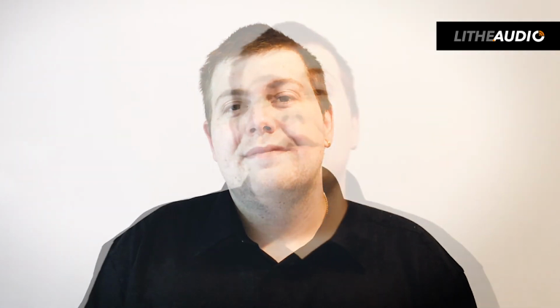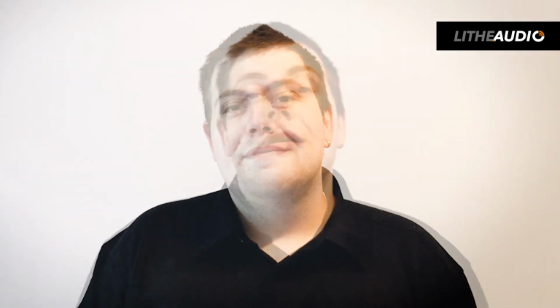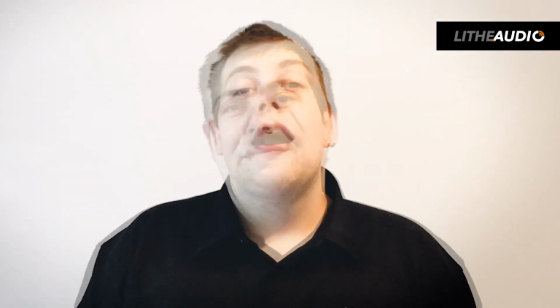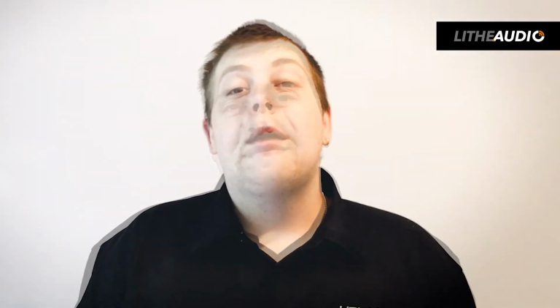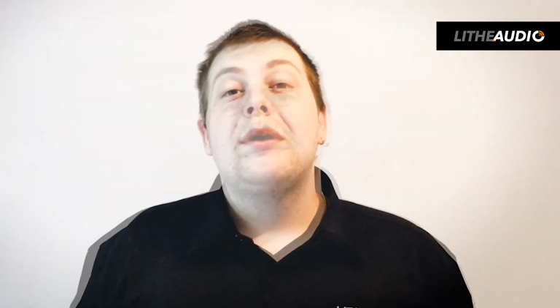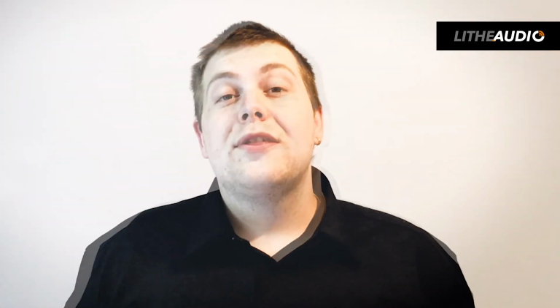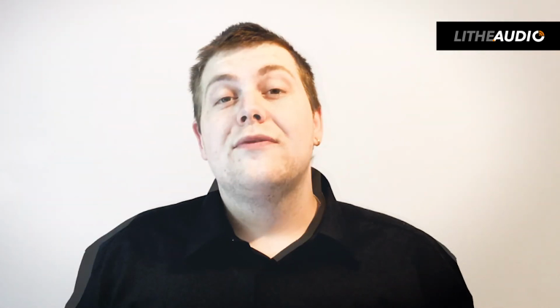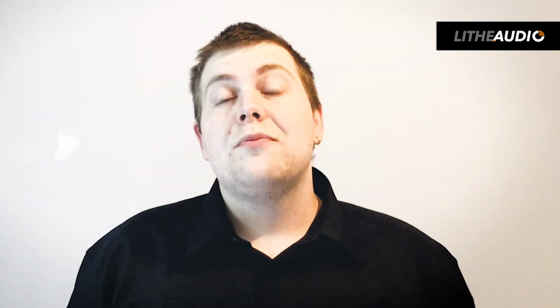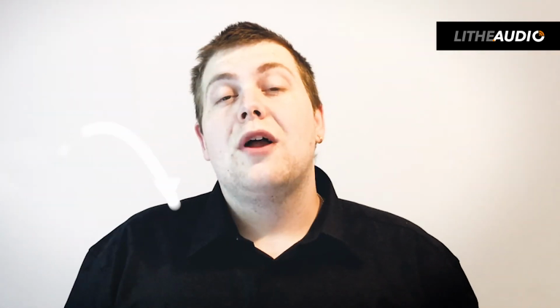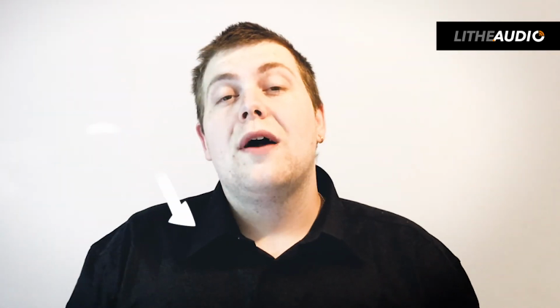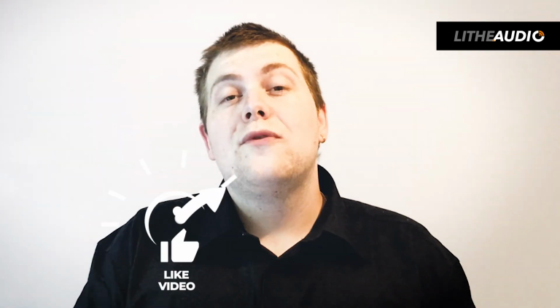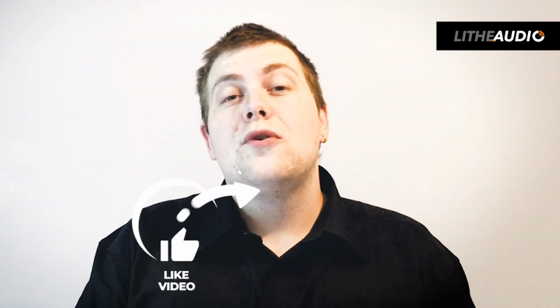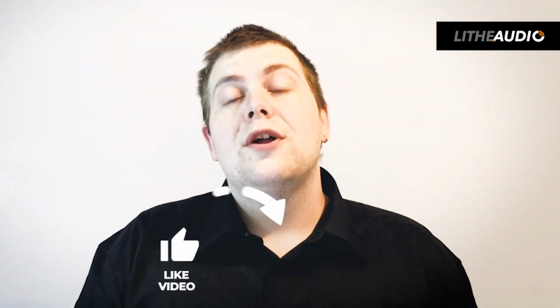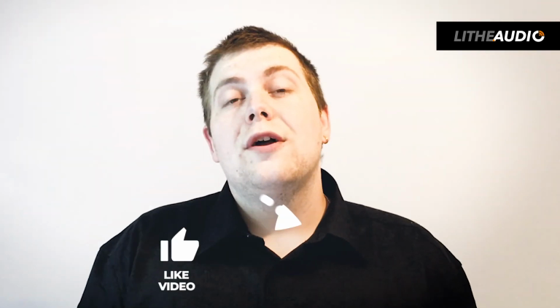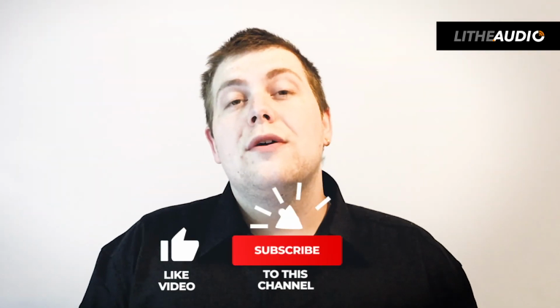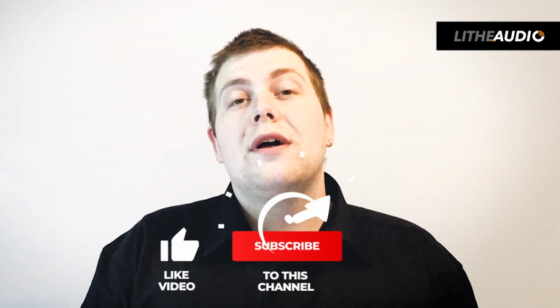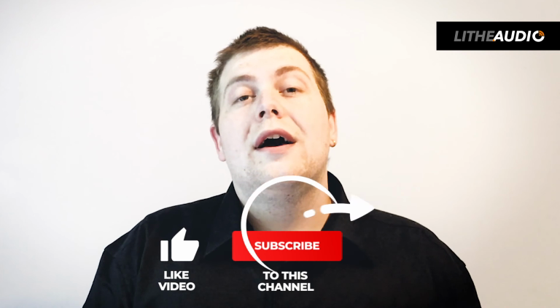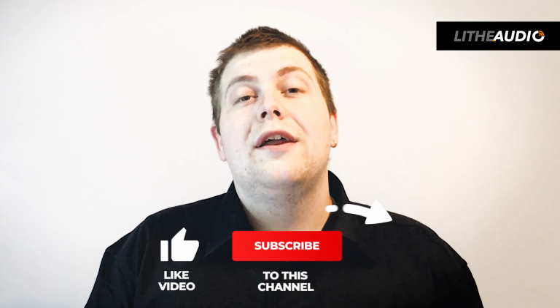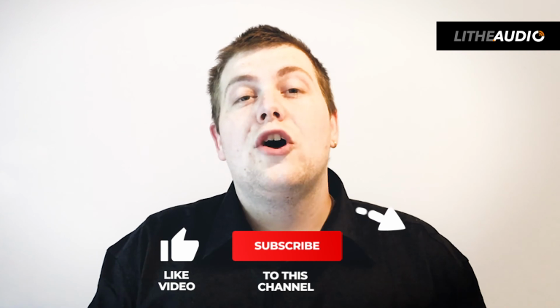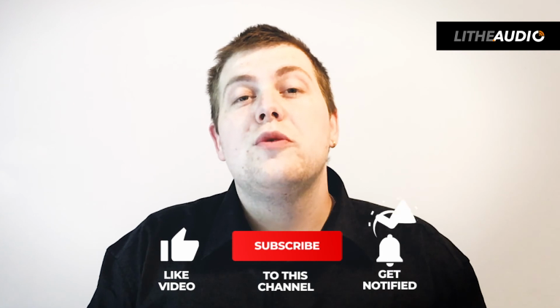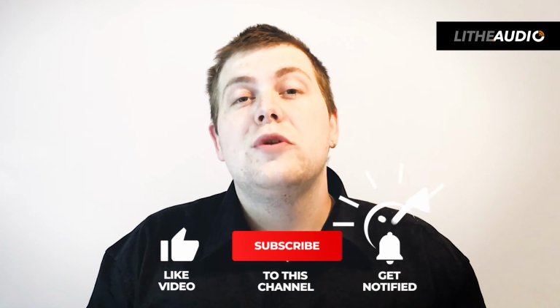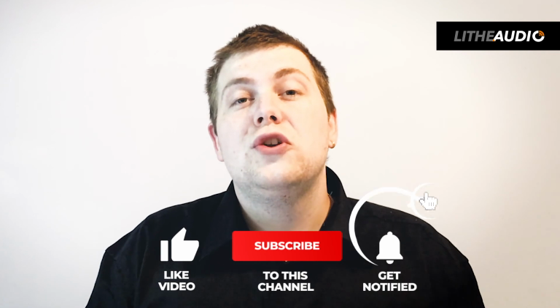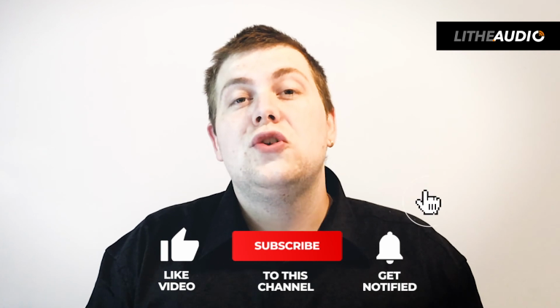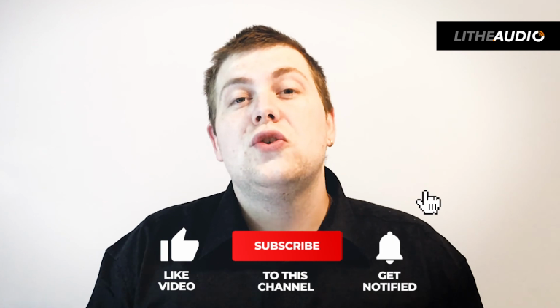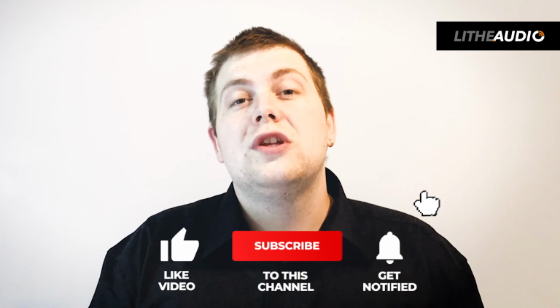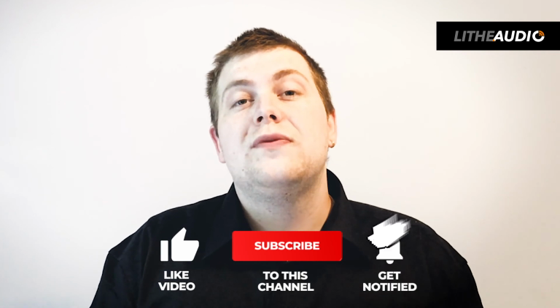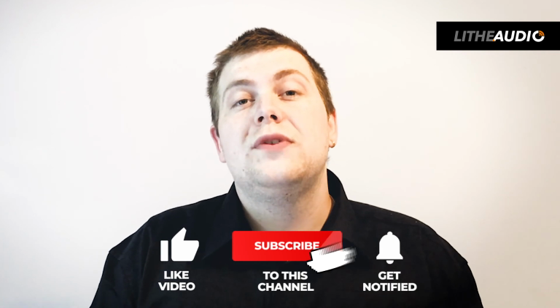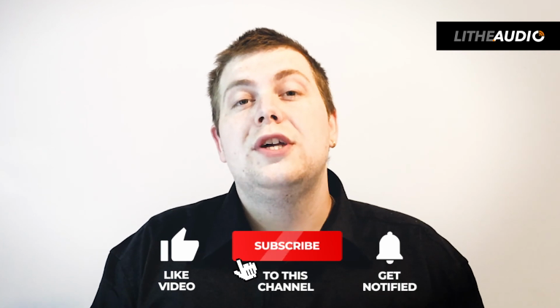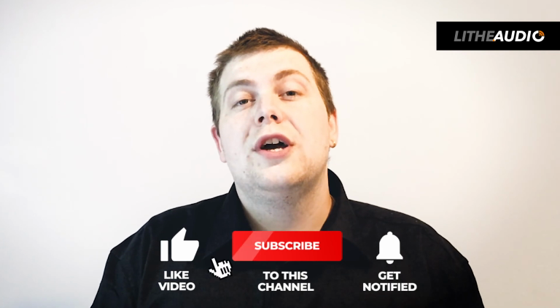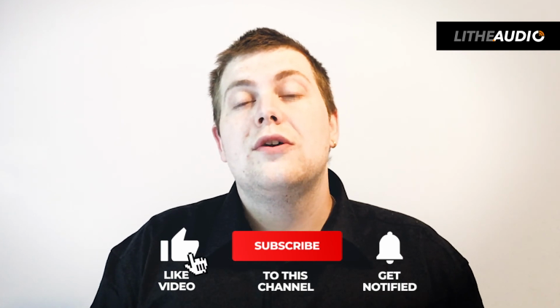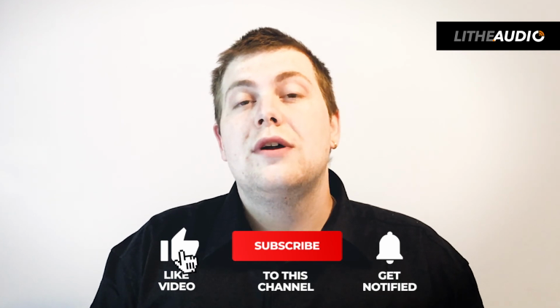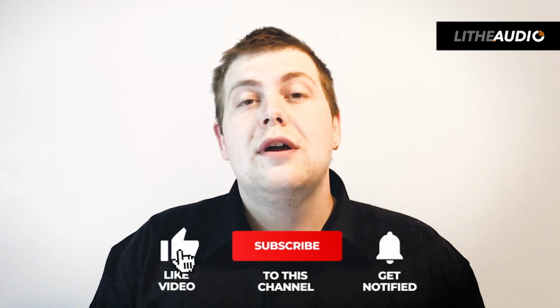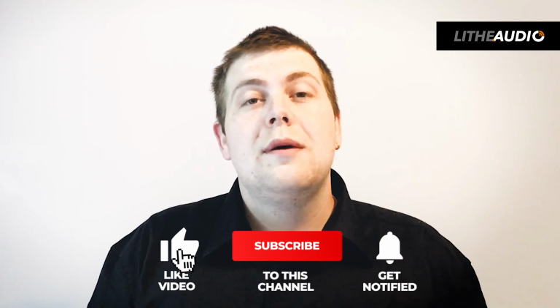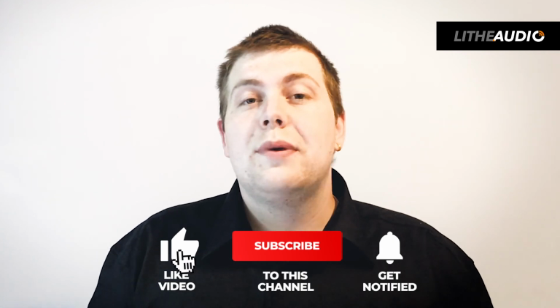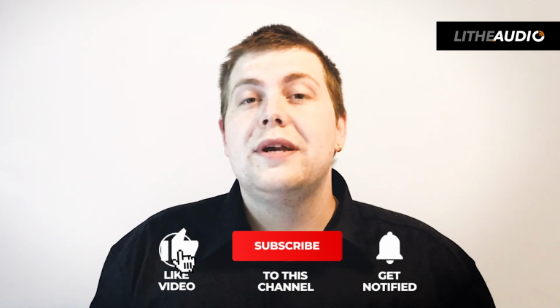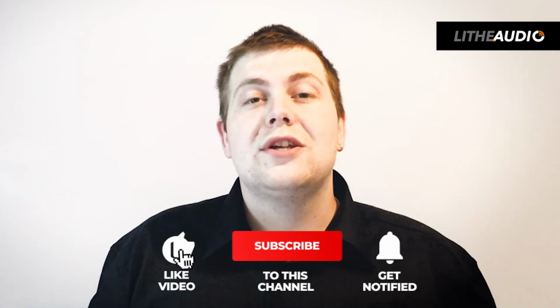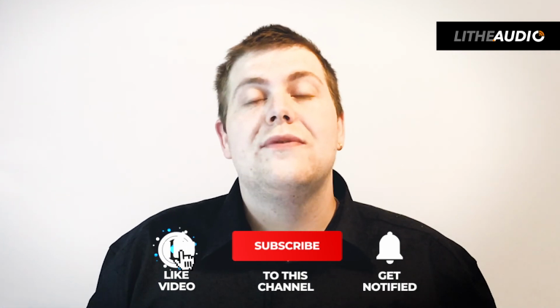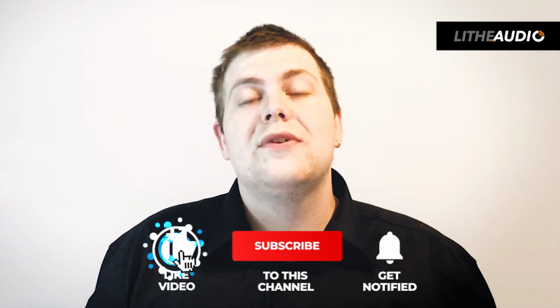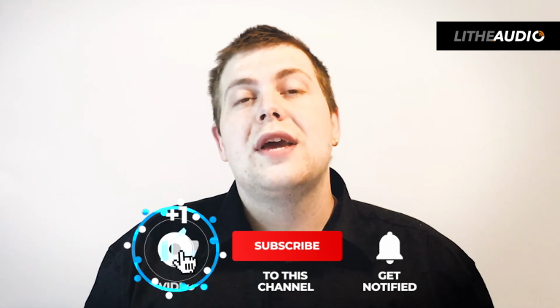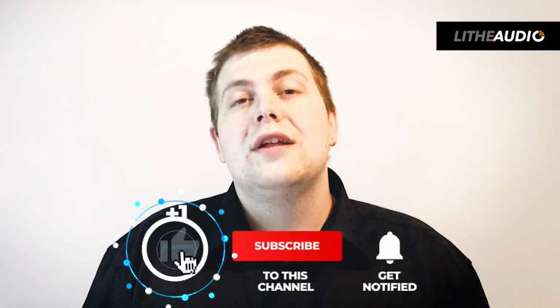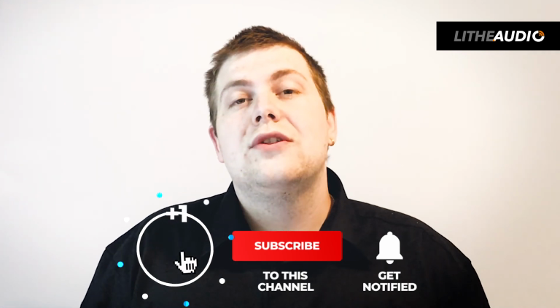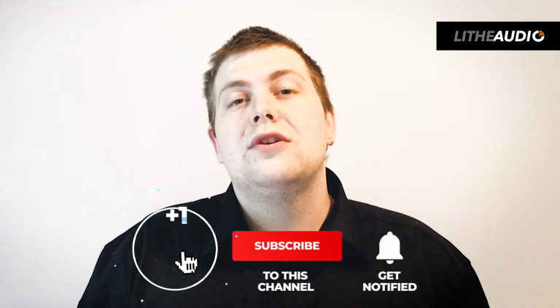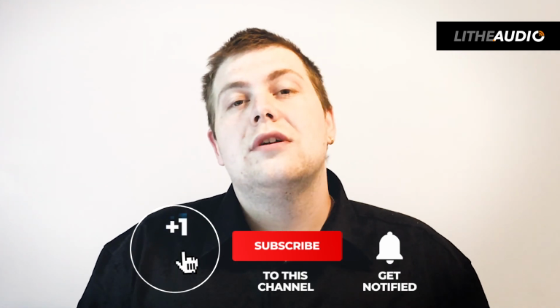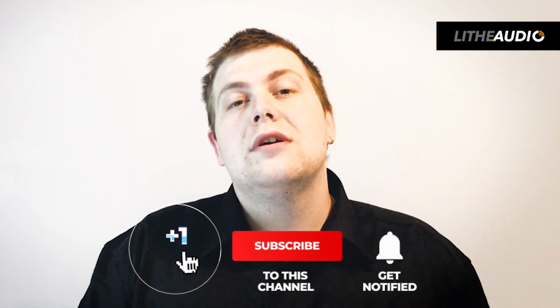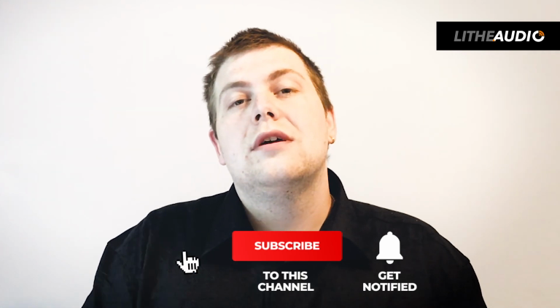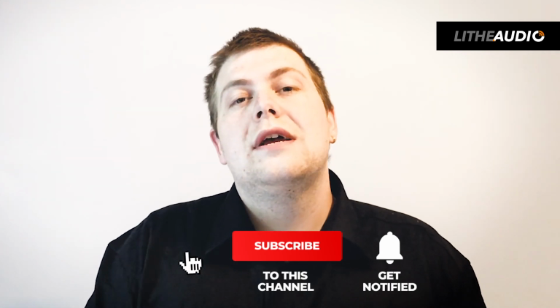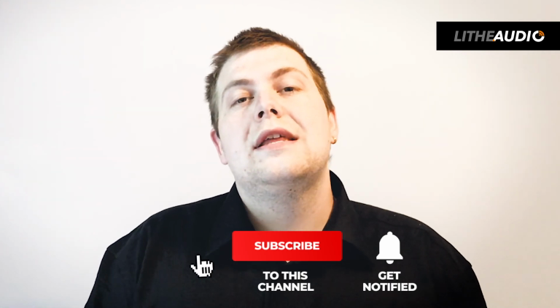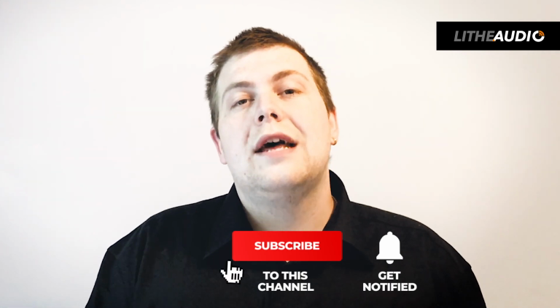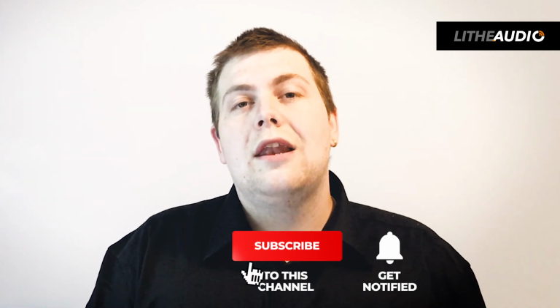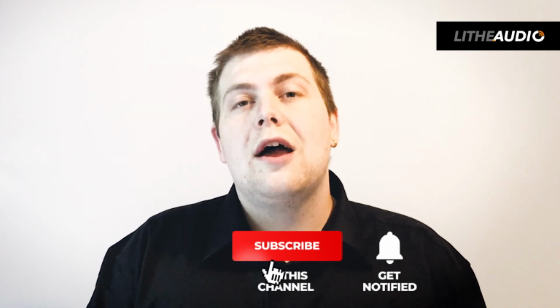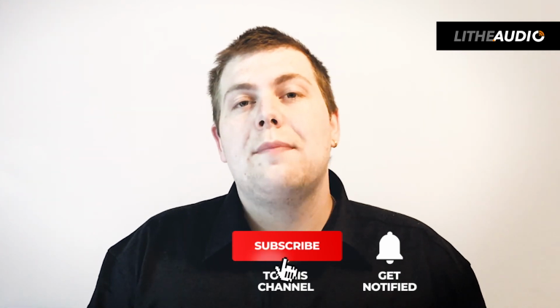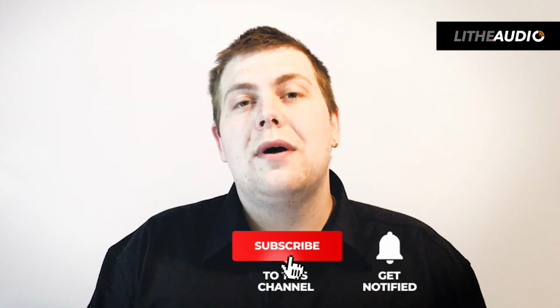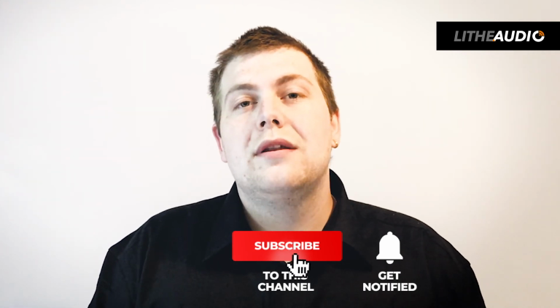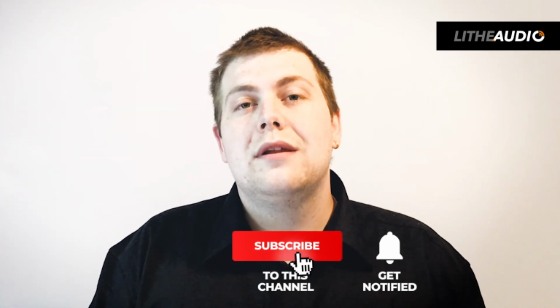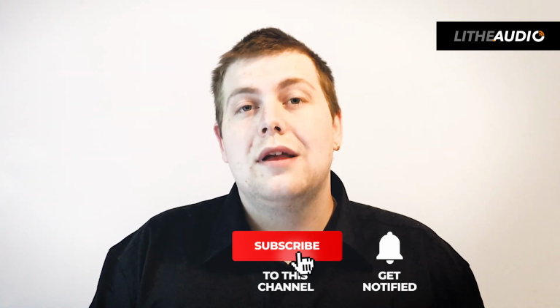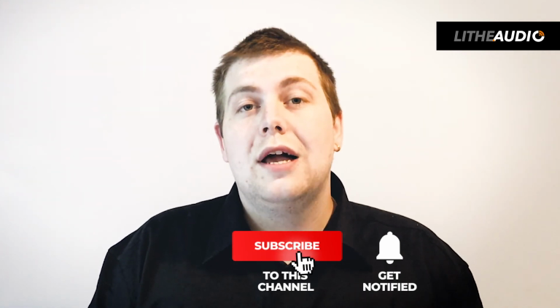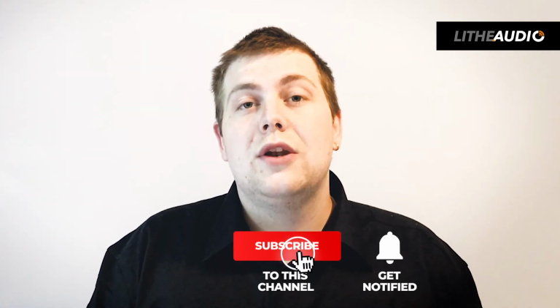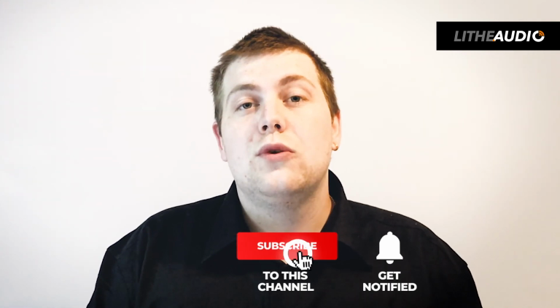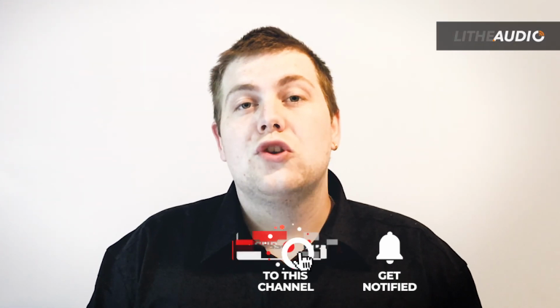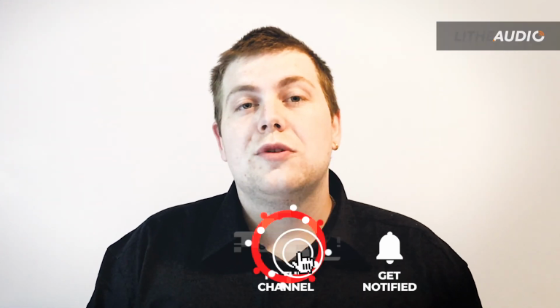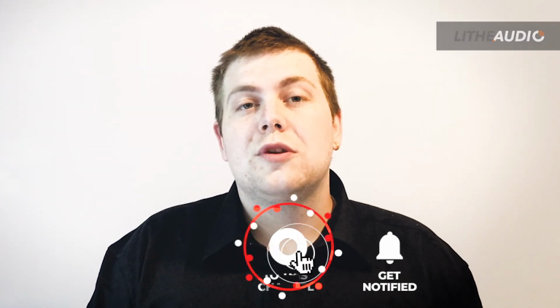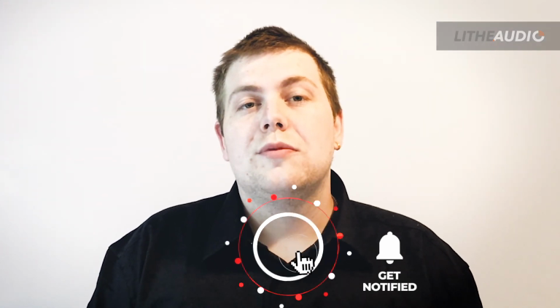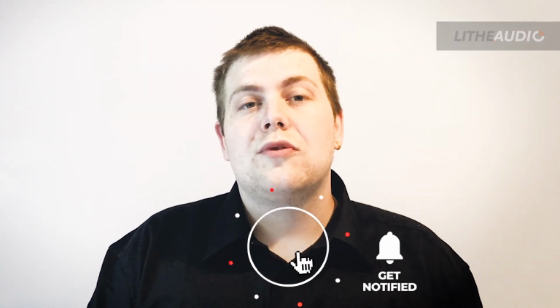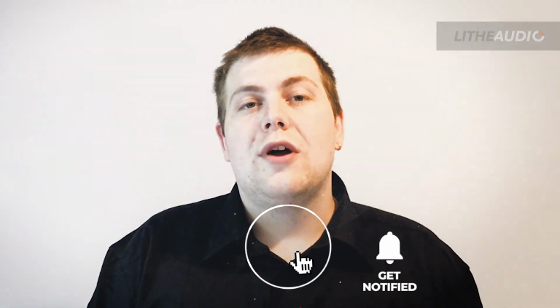I'm Nathan from Life Audio and I hope you enjoyed this video. Please don't forget to hit that like button and also subscribe.